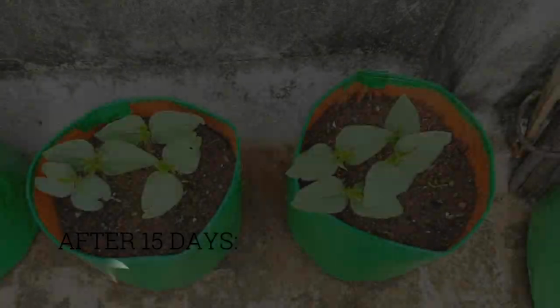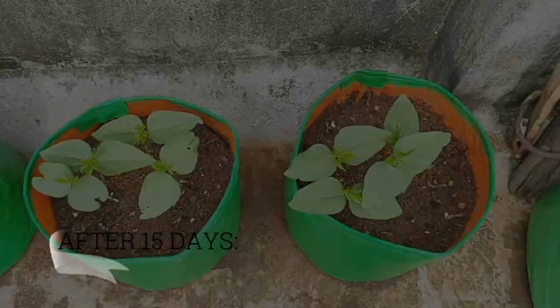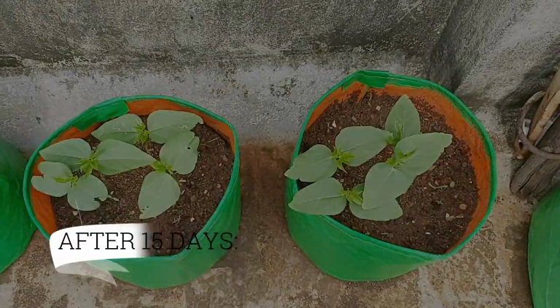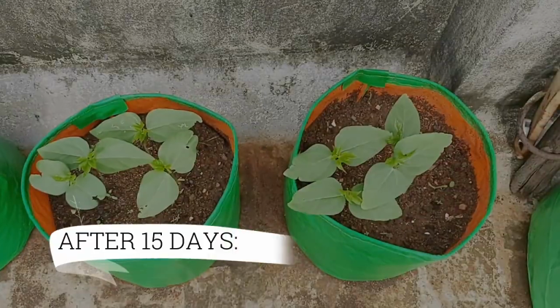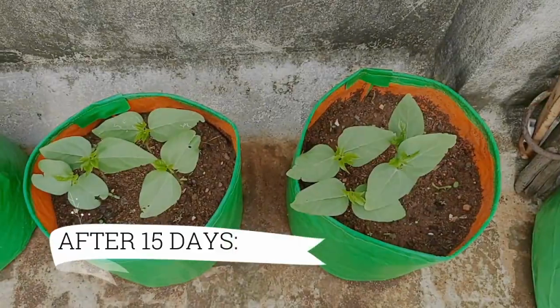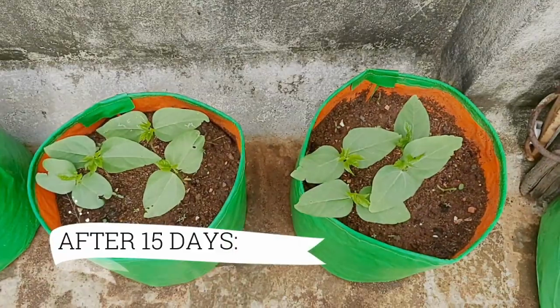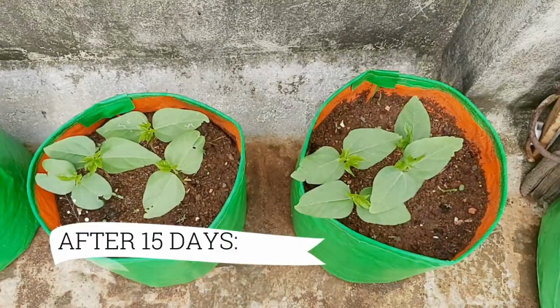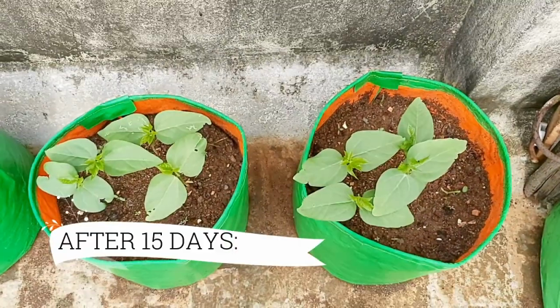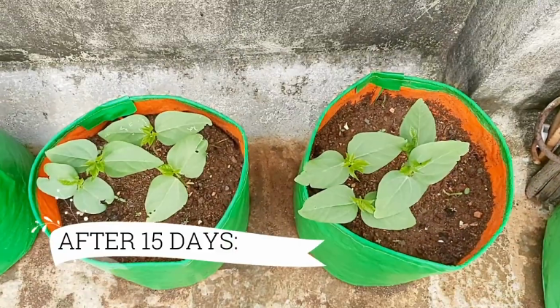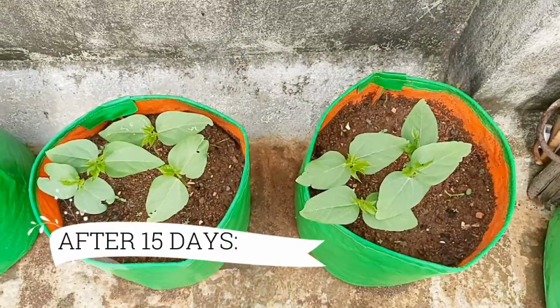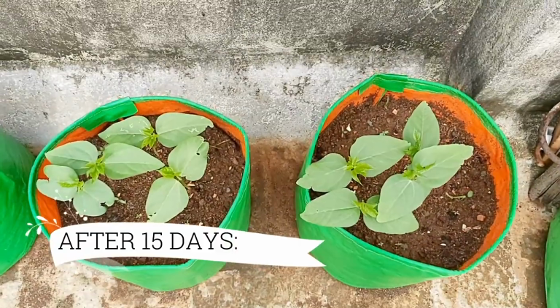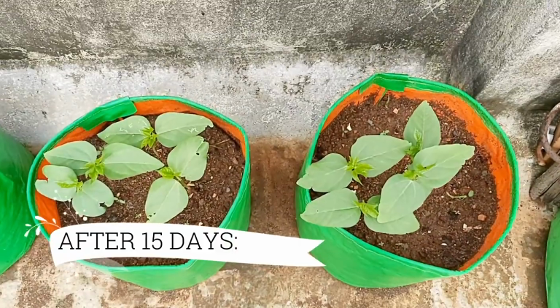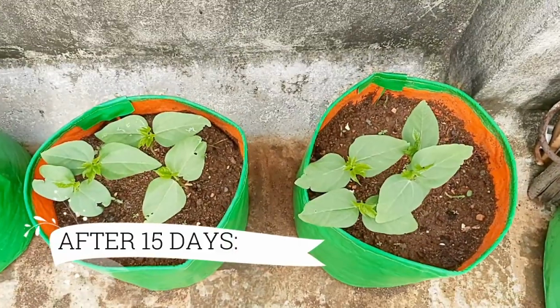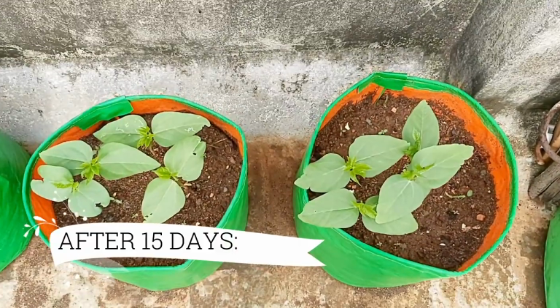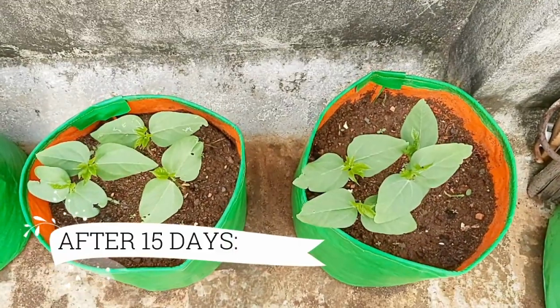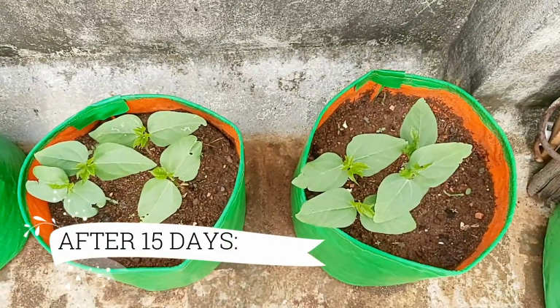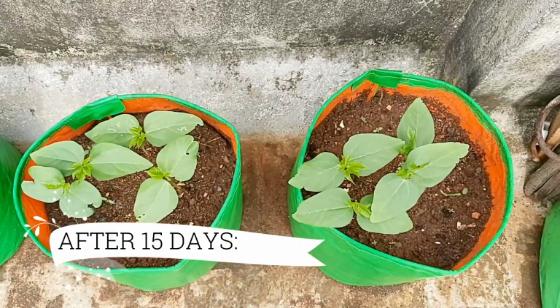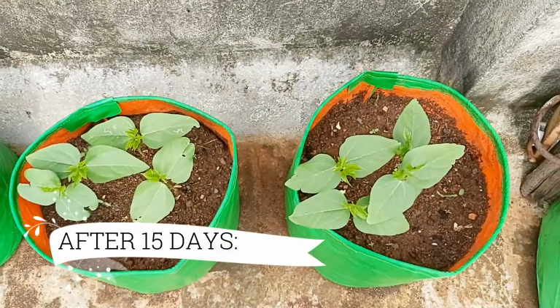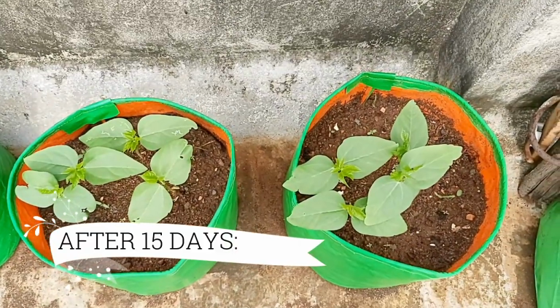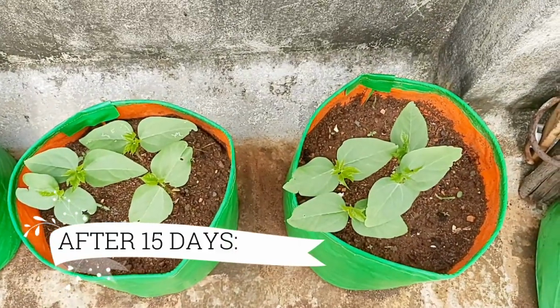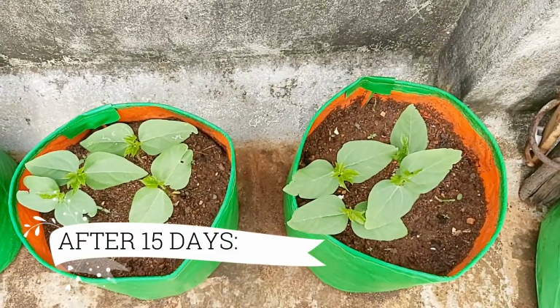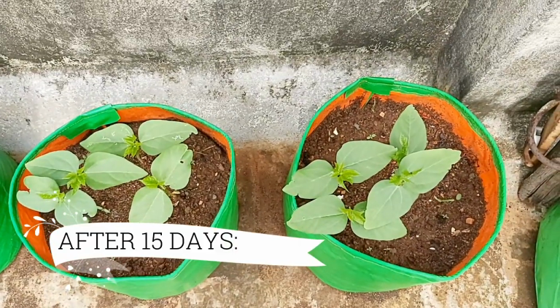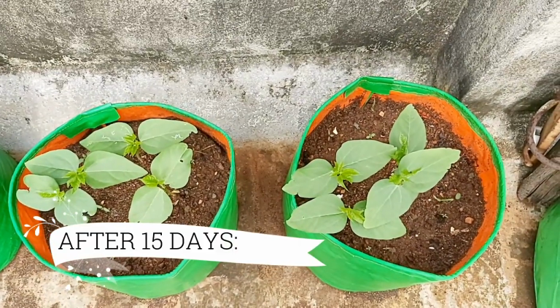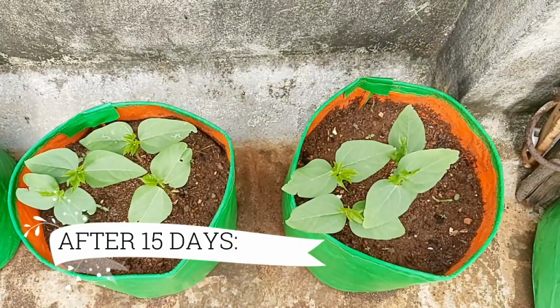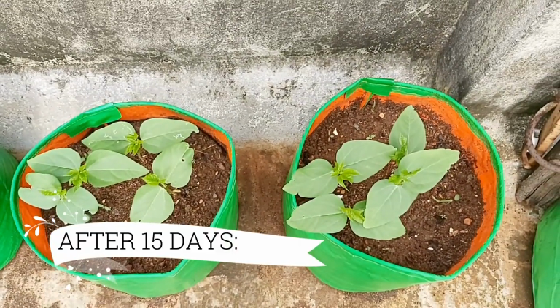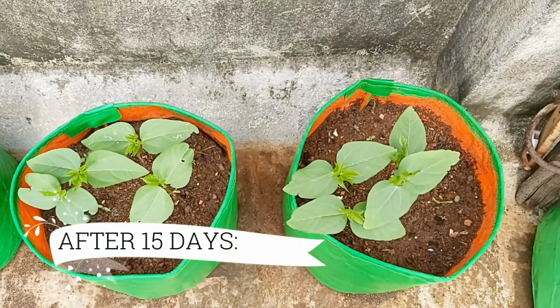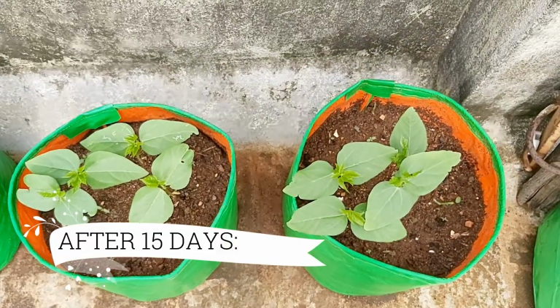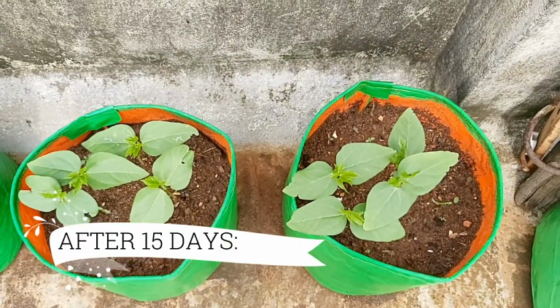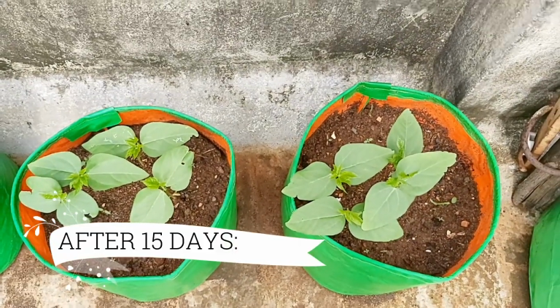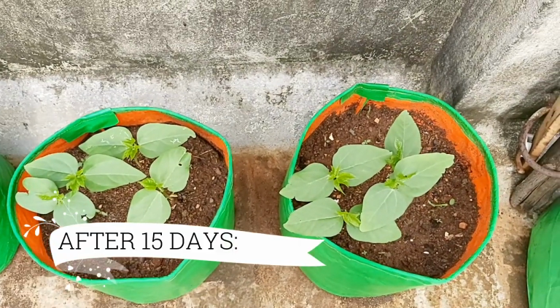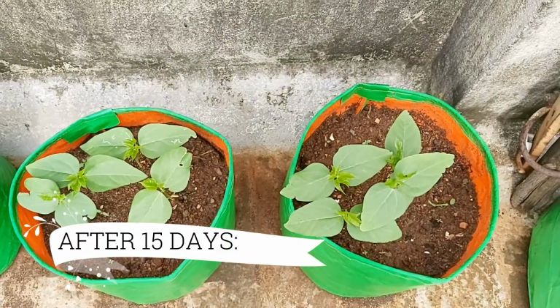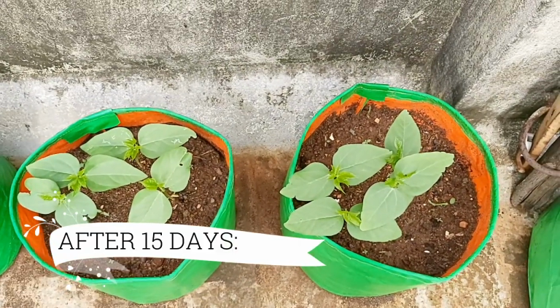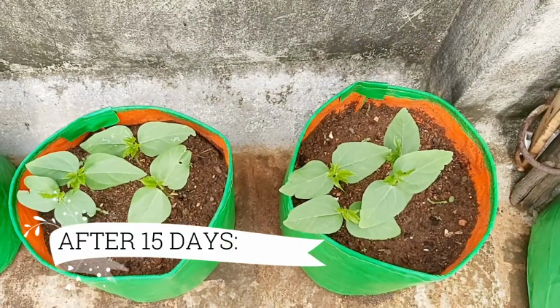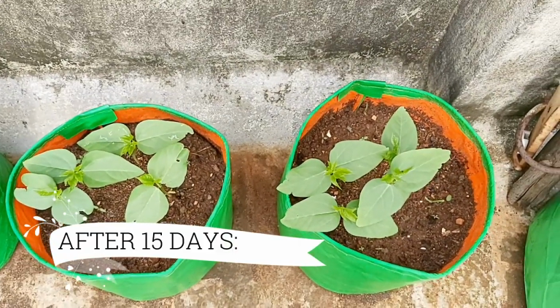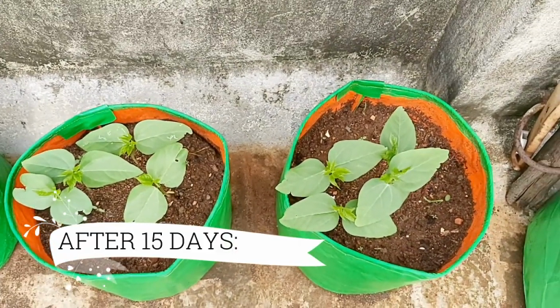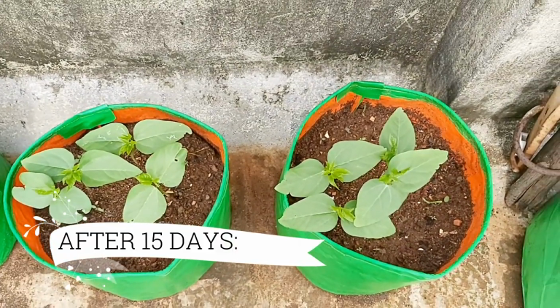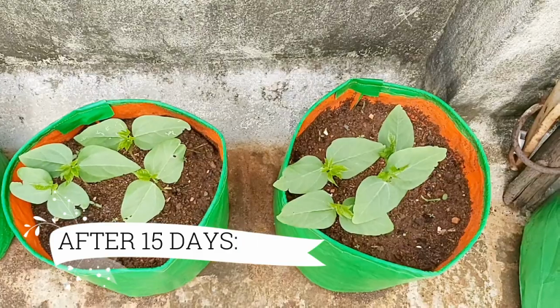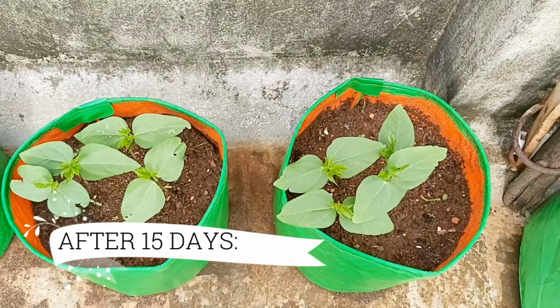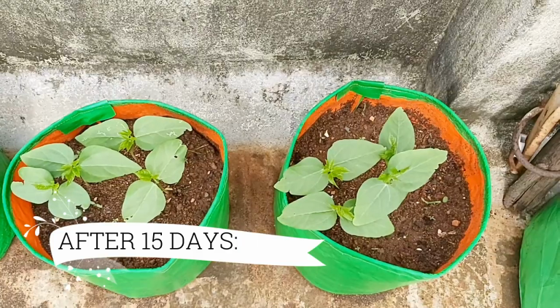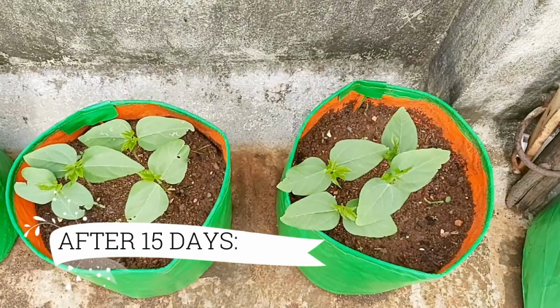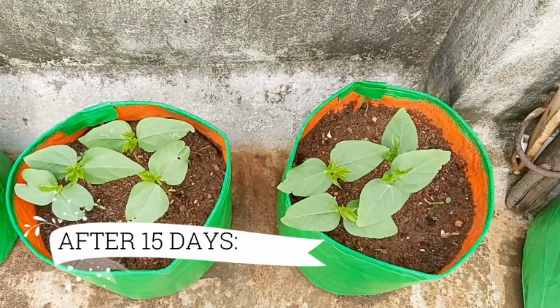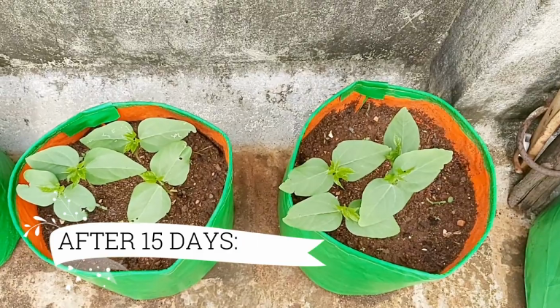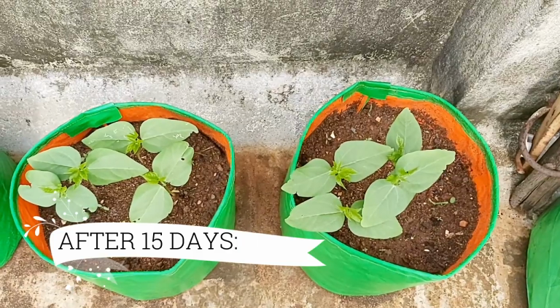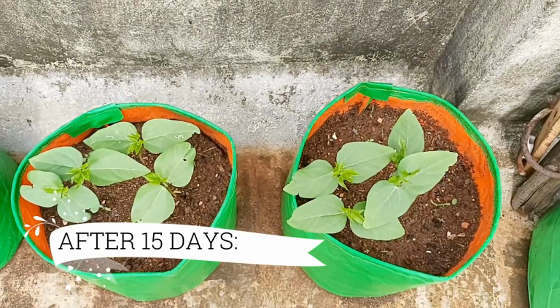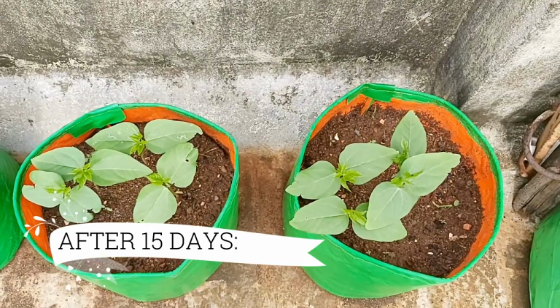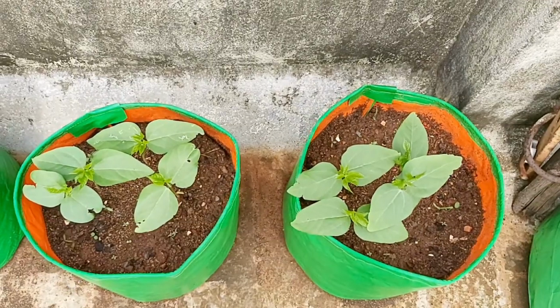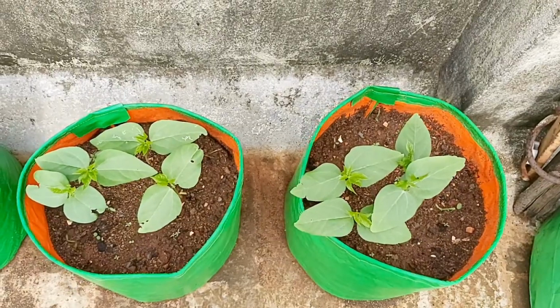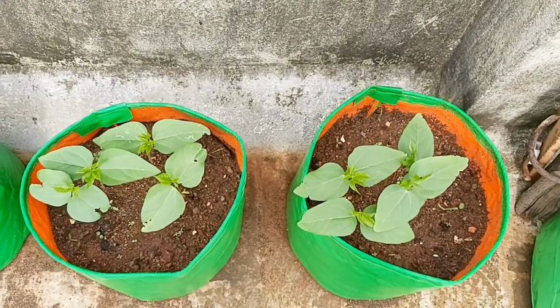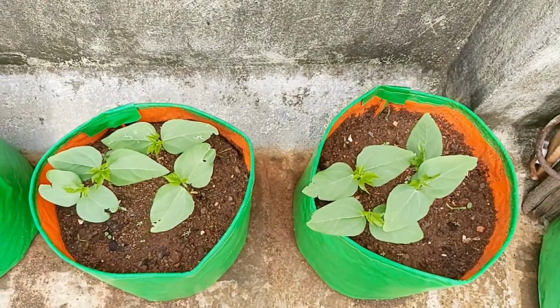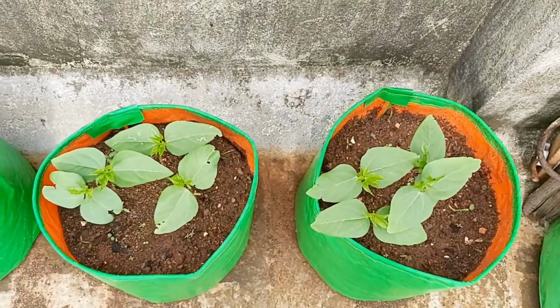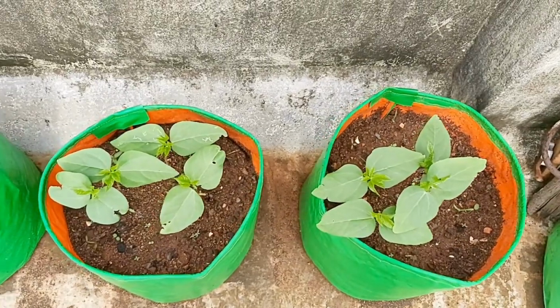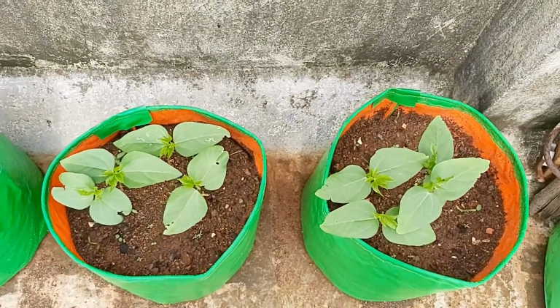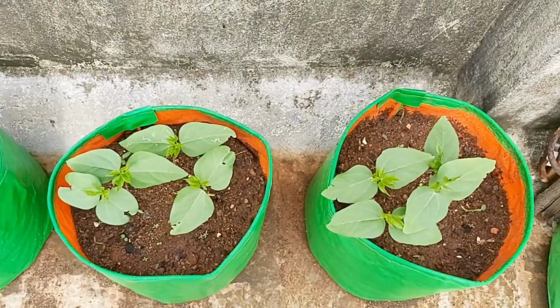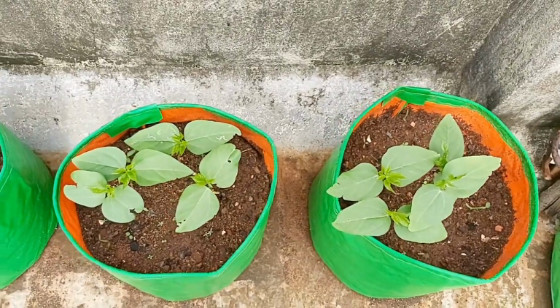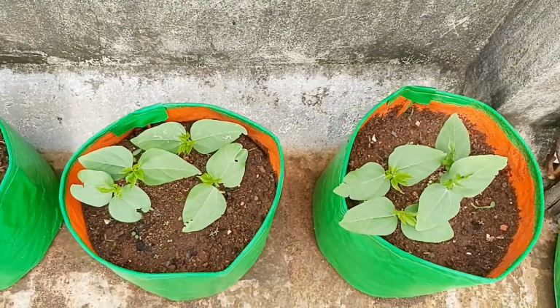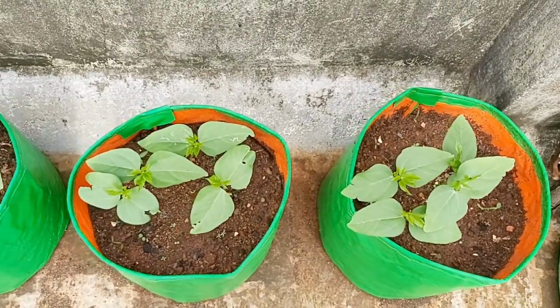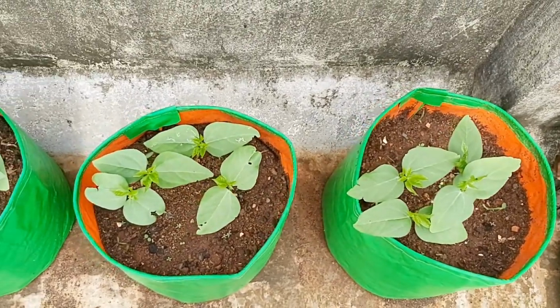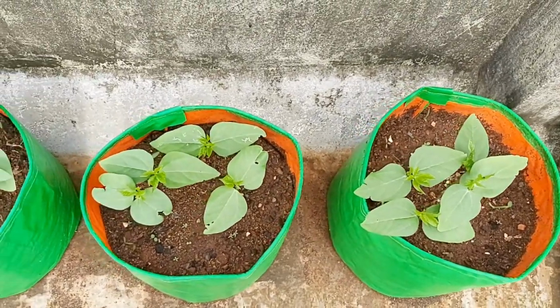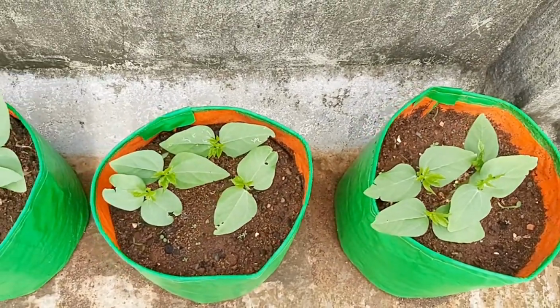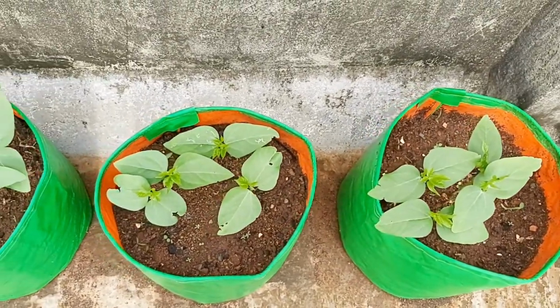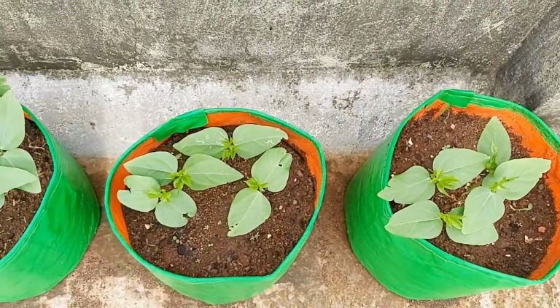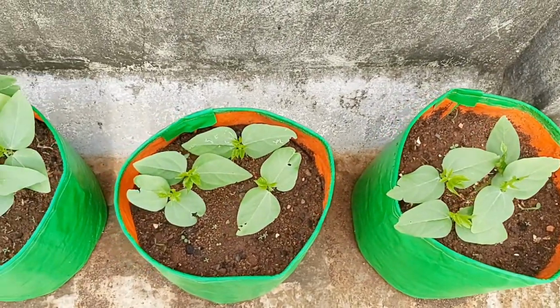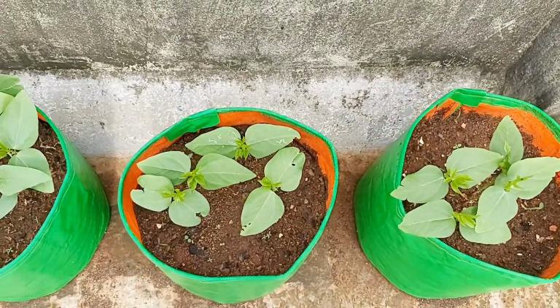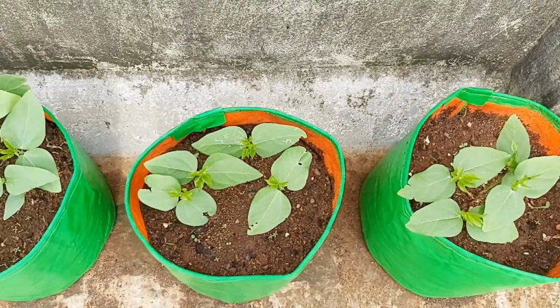After 15 days, more leaves have started coming out and the long beans have started growing well.